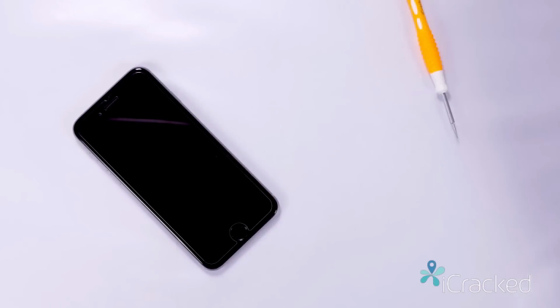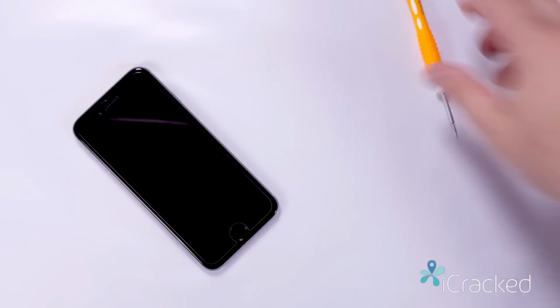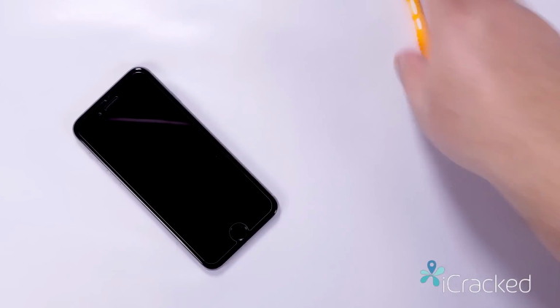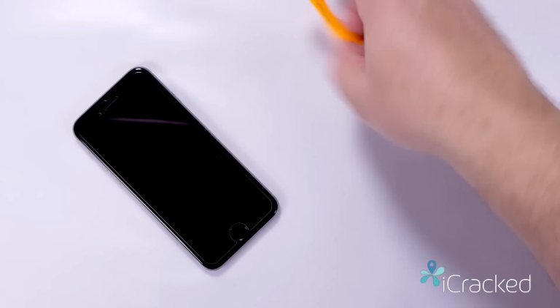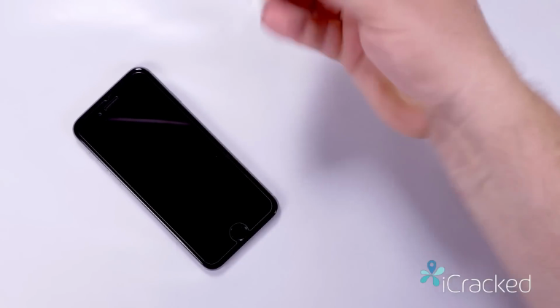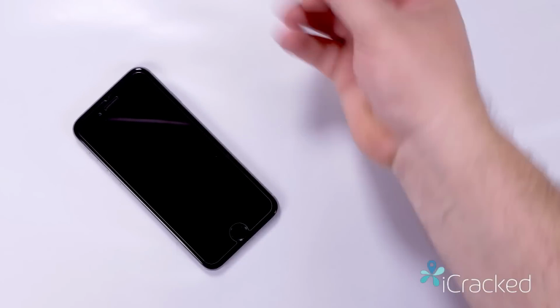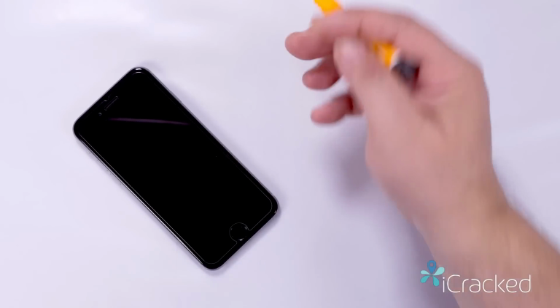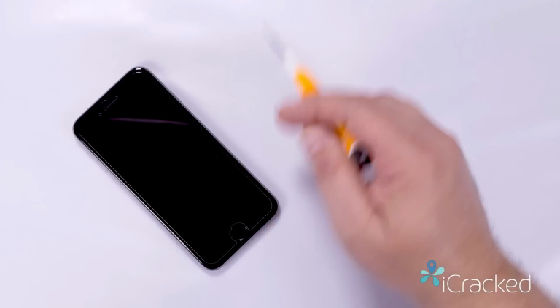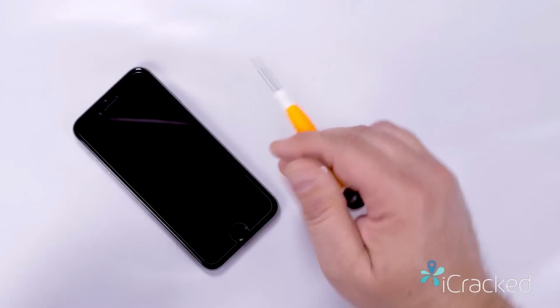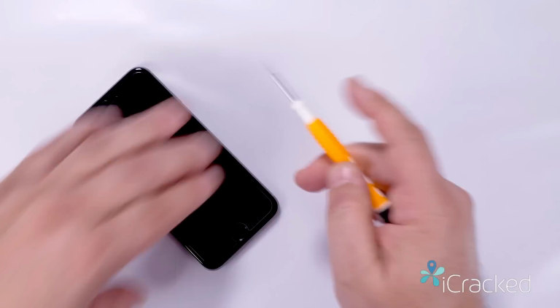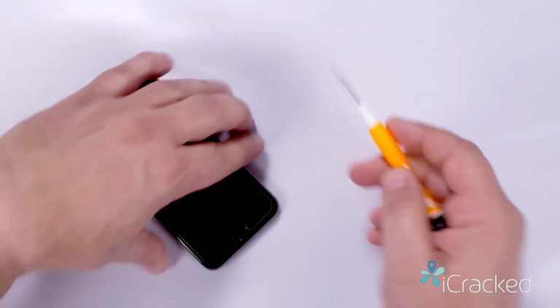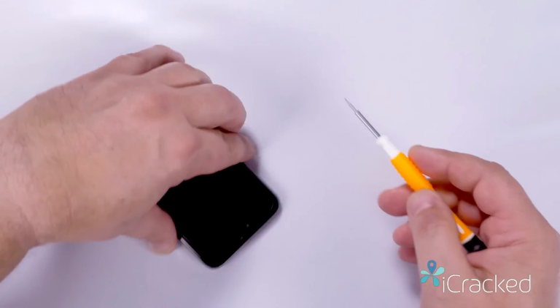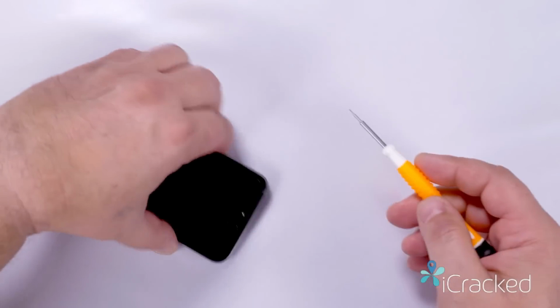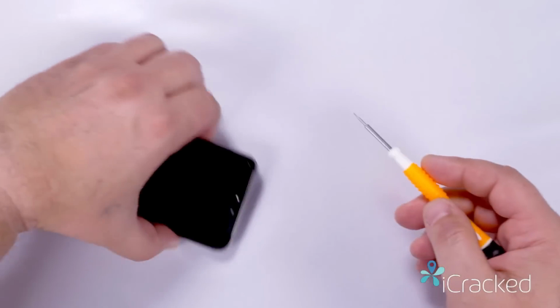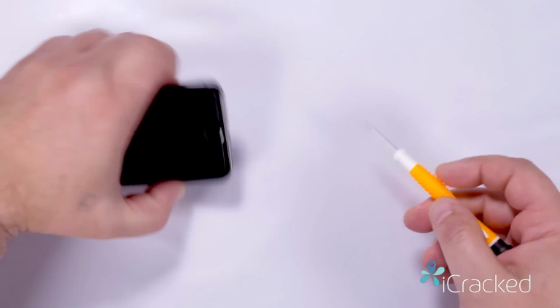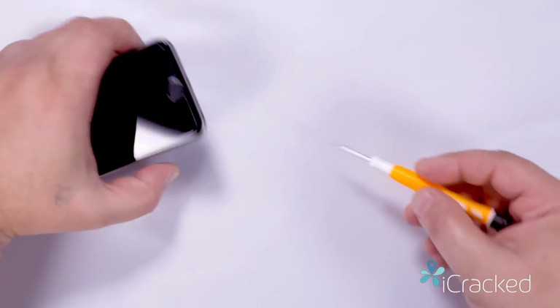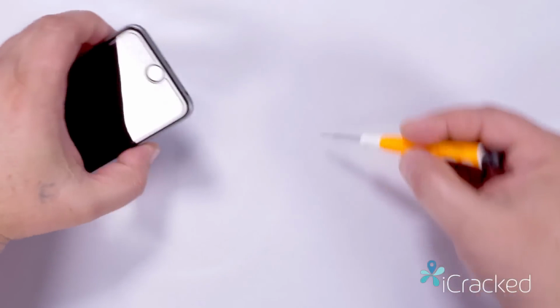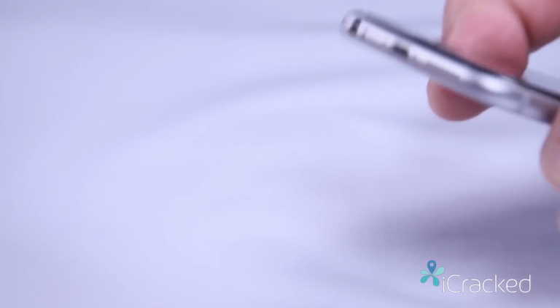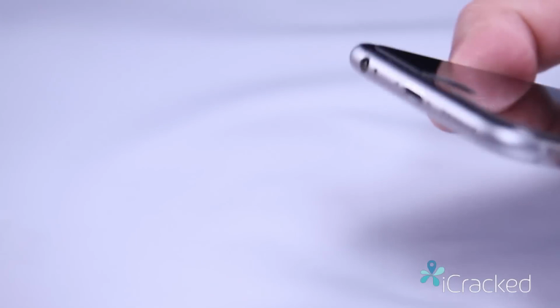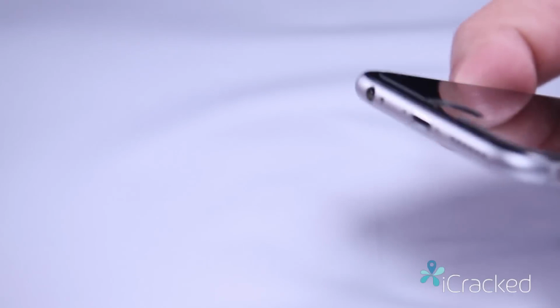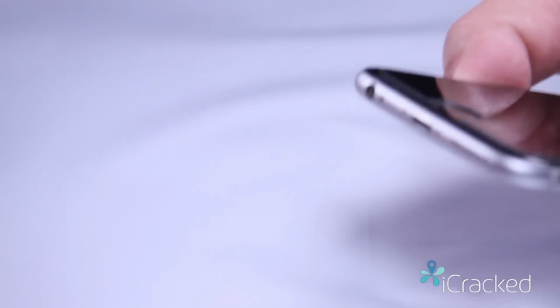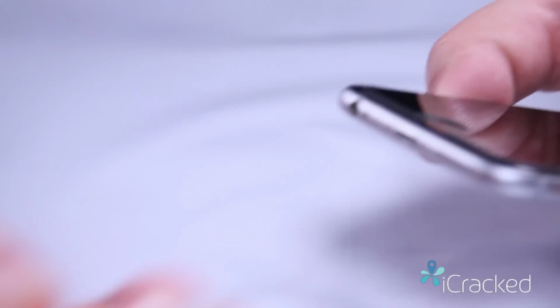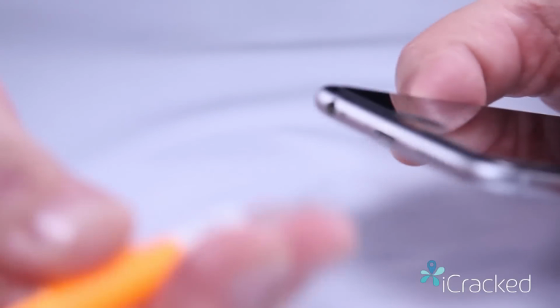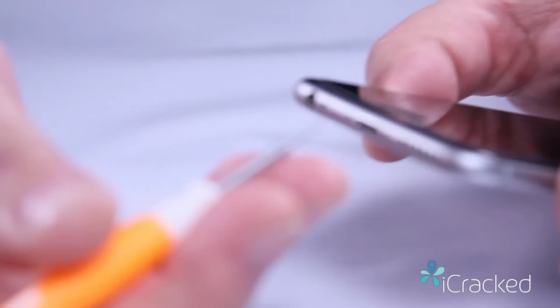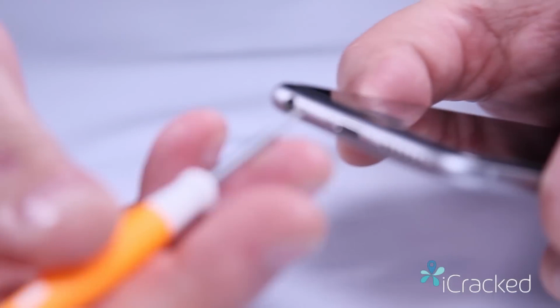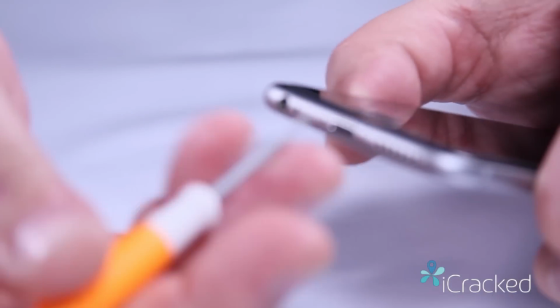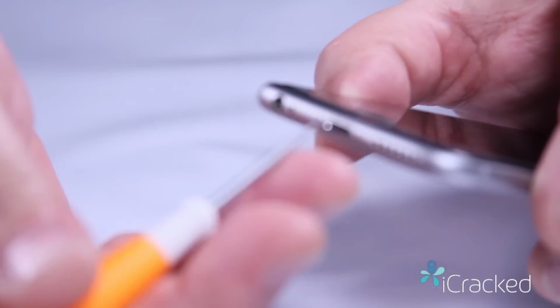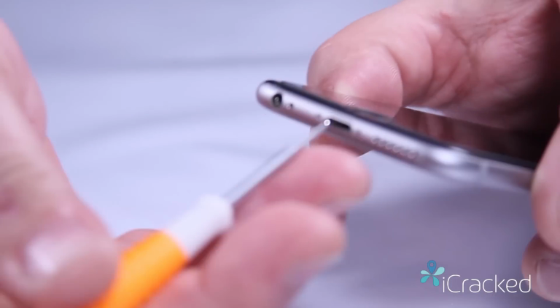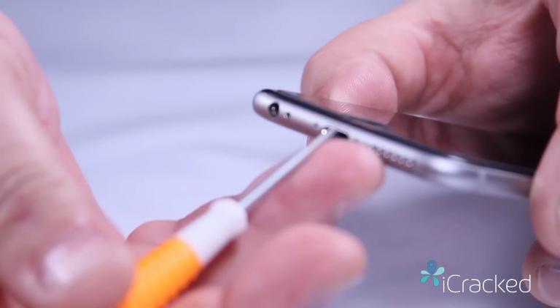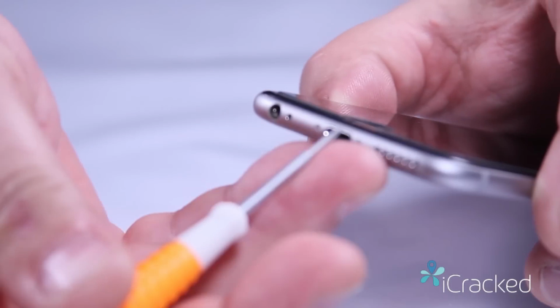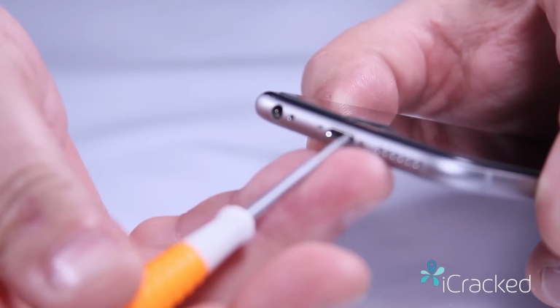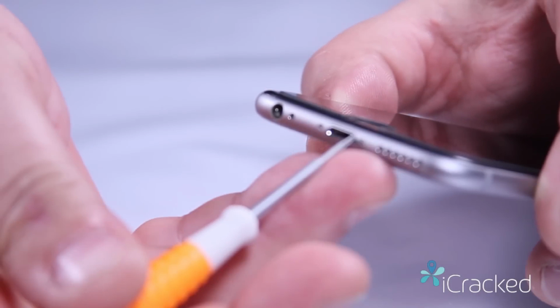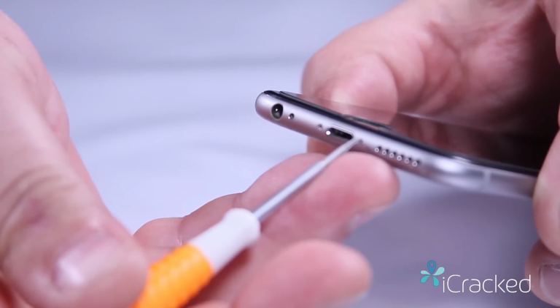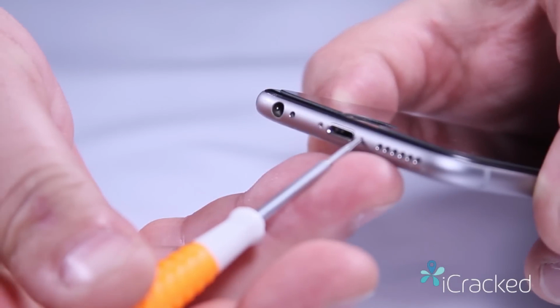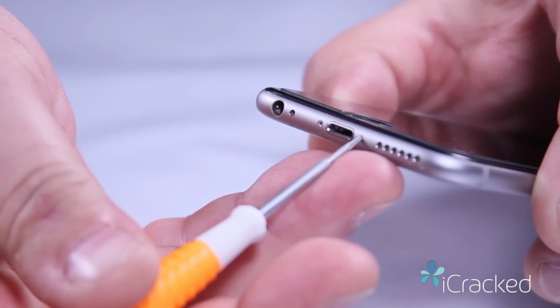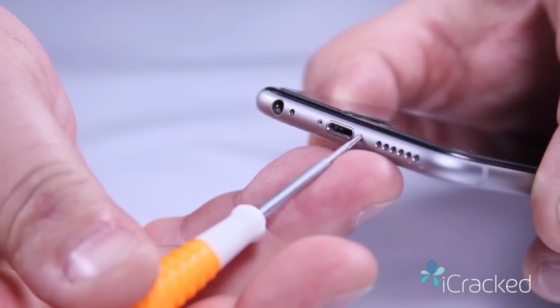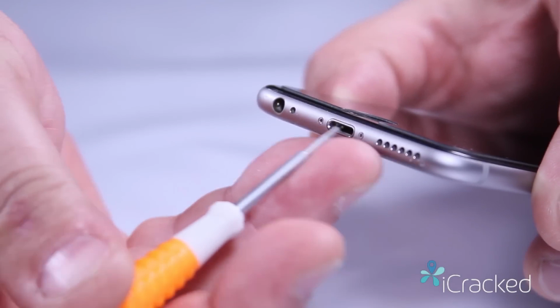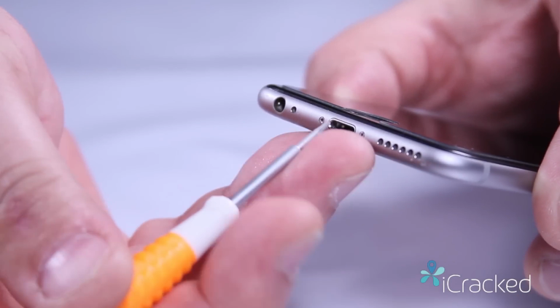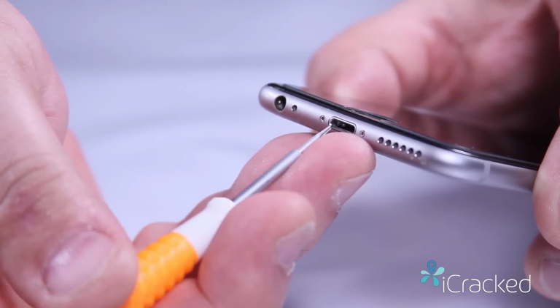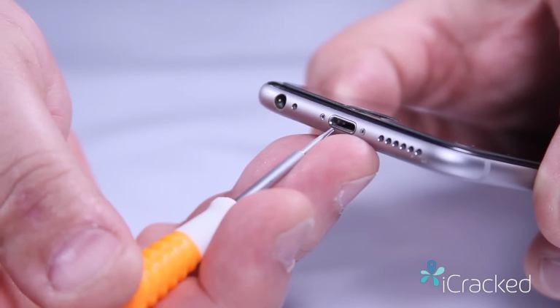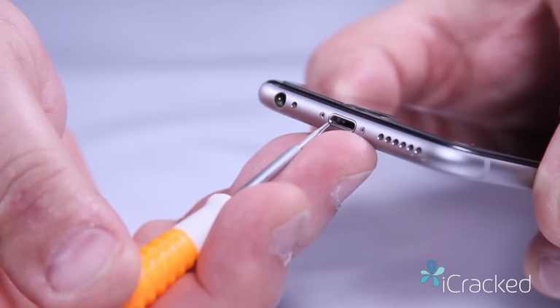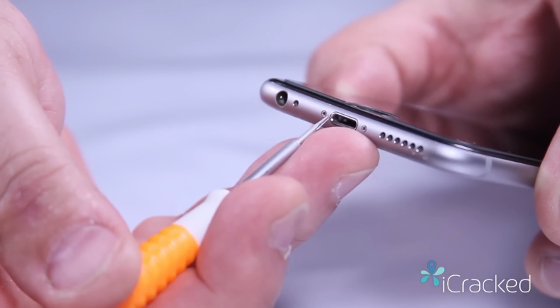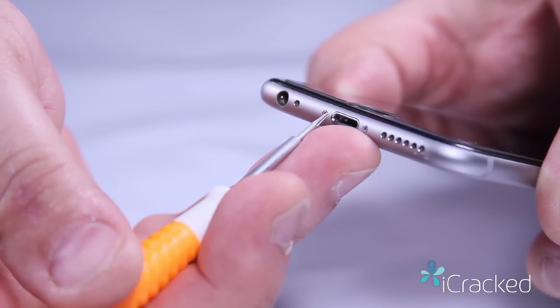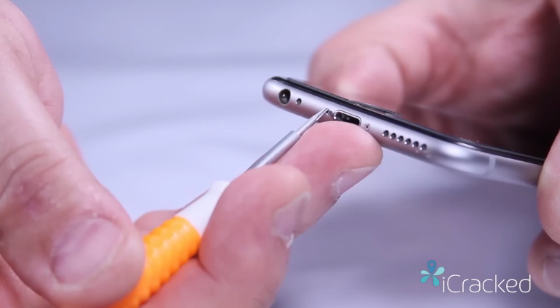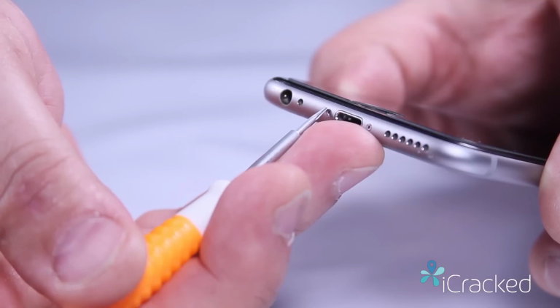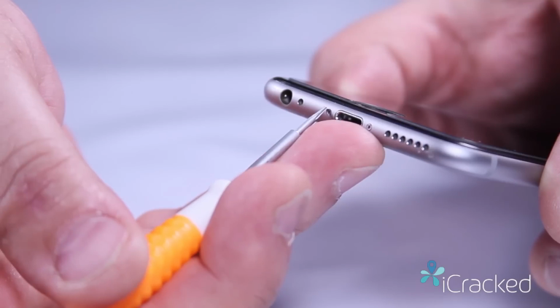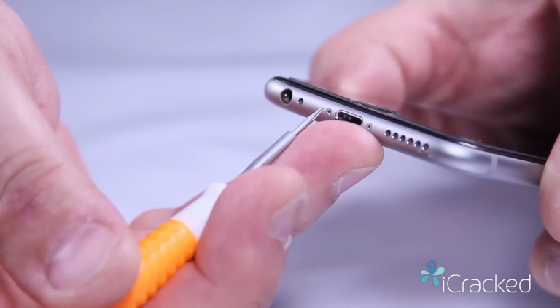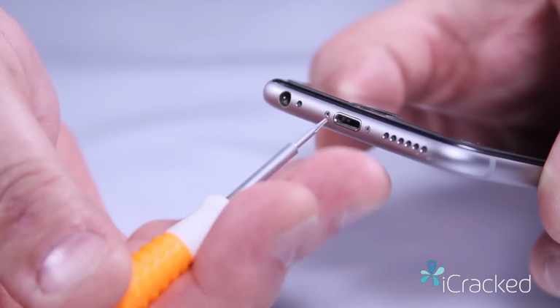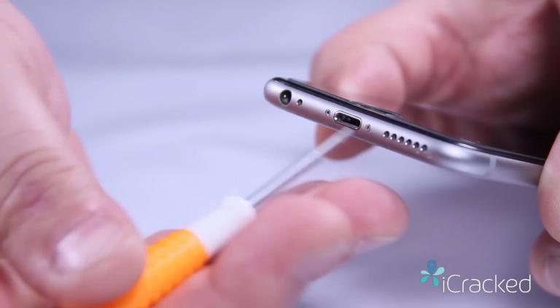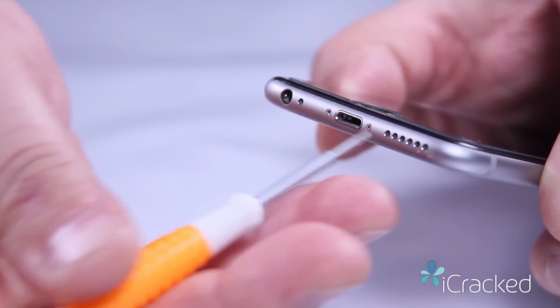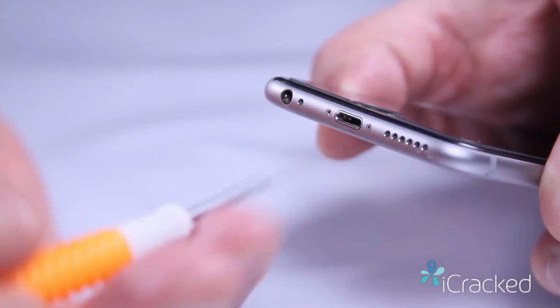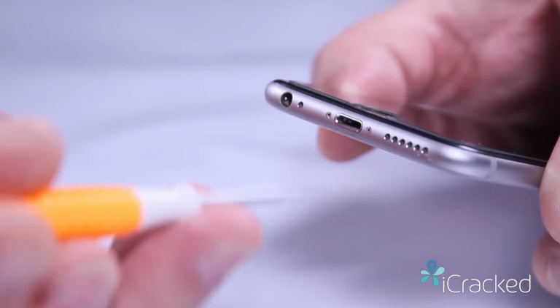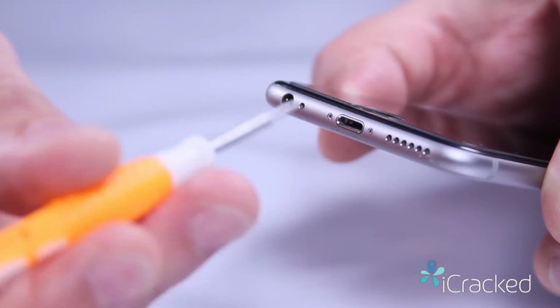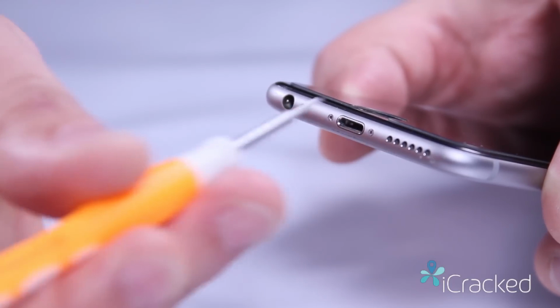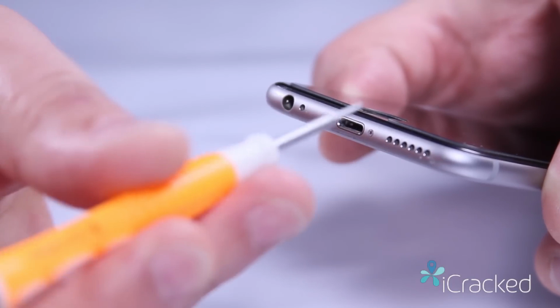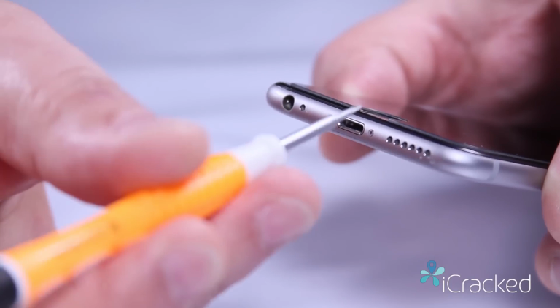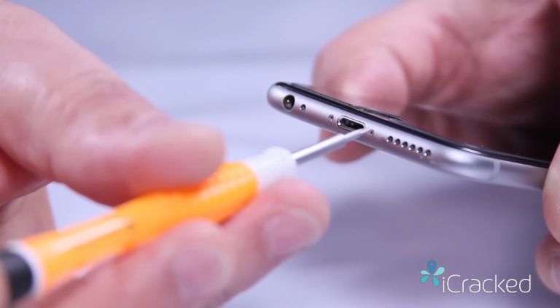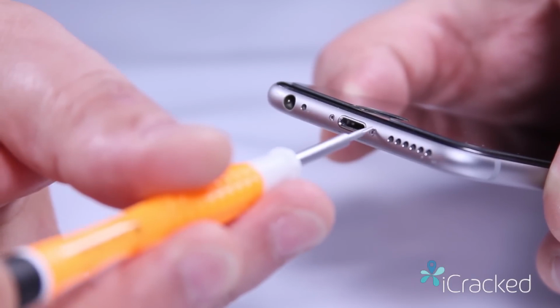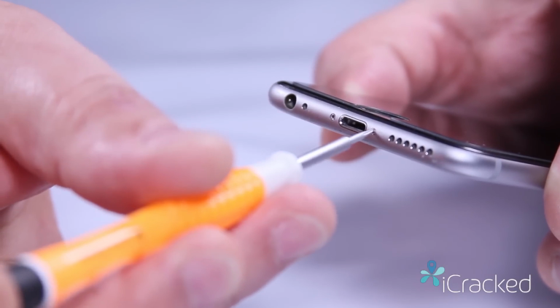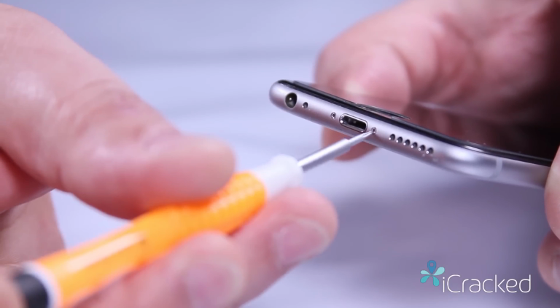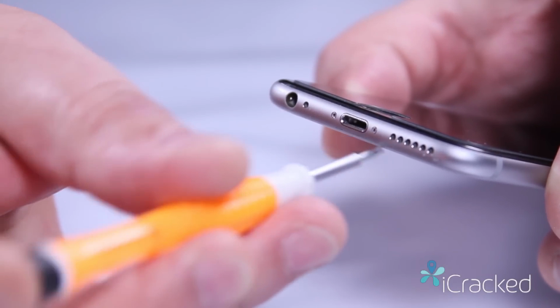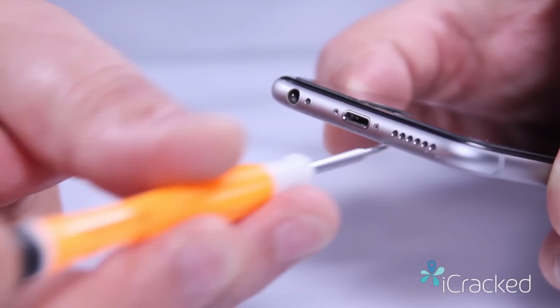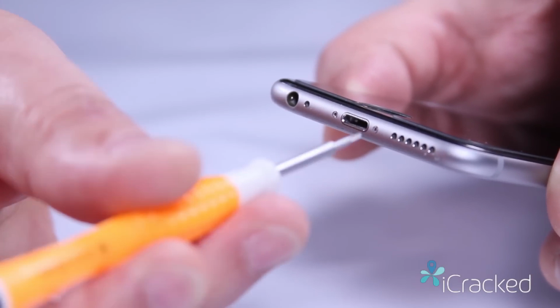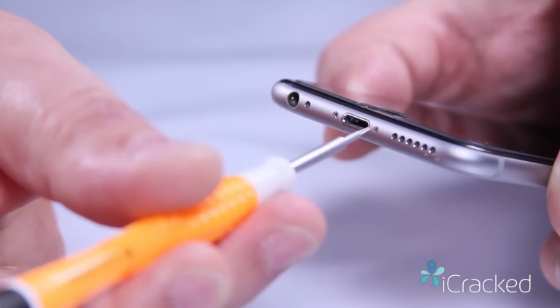Using the pentalobe screwdriver we're going to remove the two pentalobe screws located both left and right of the charging port.